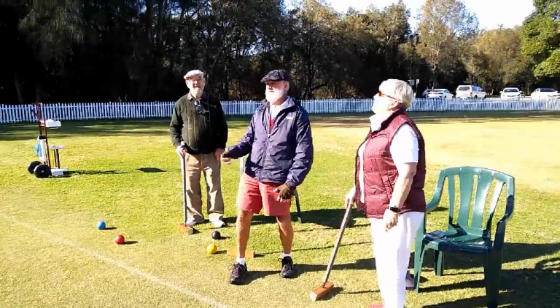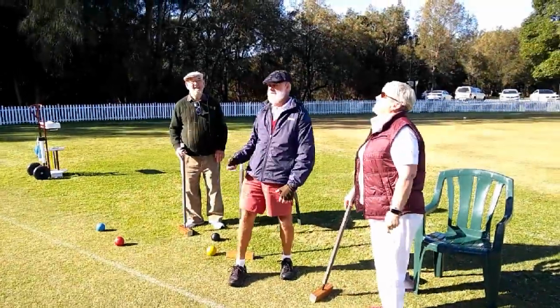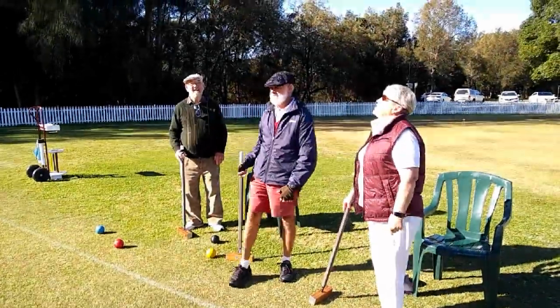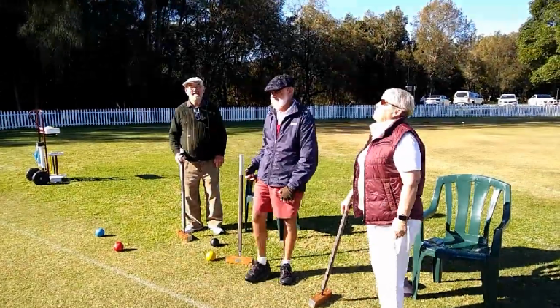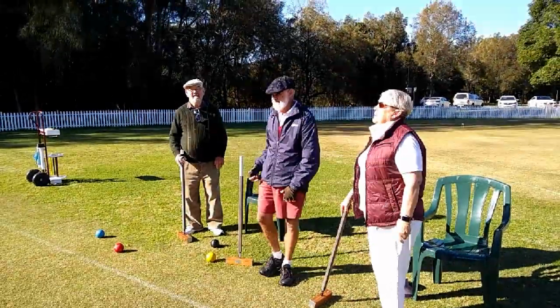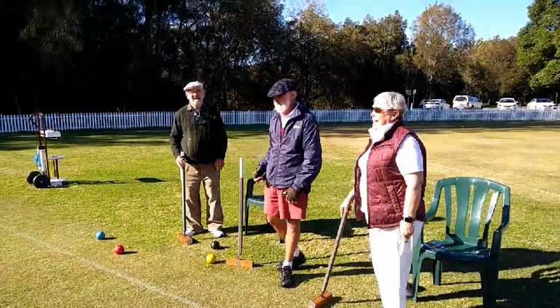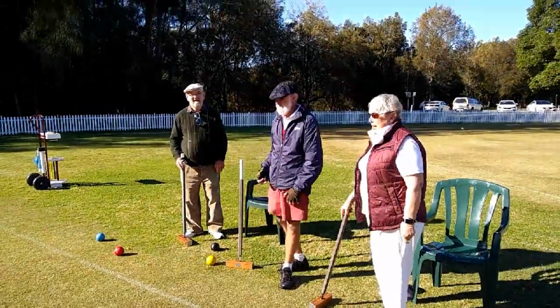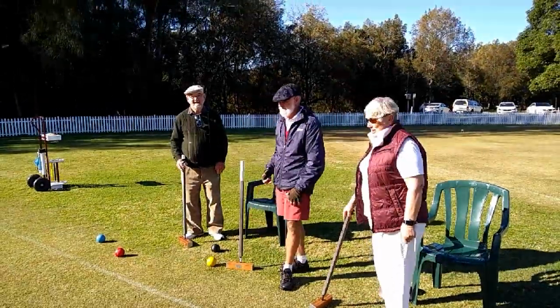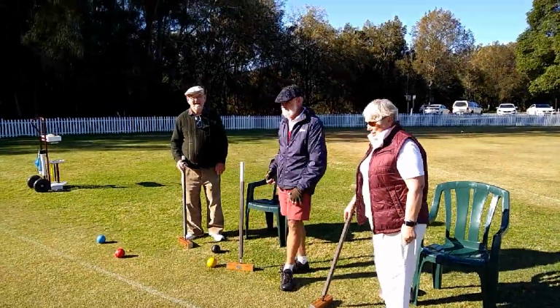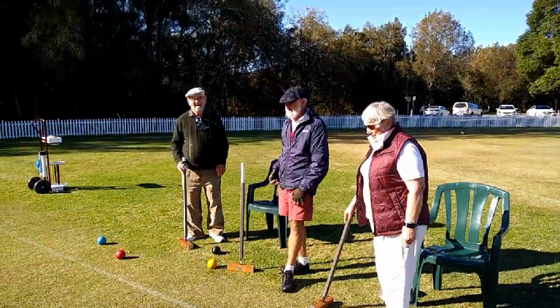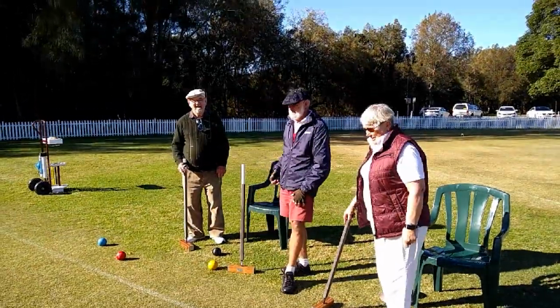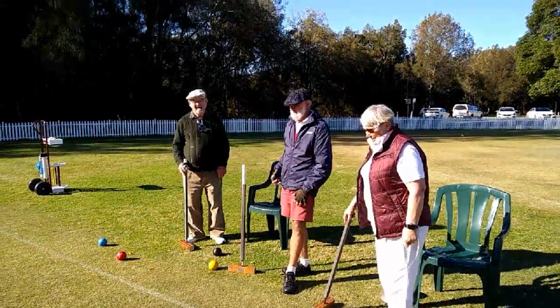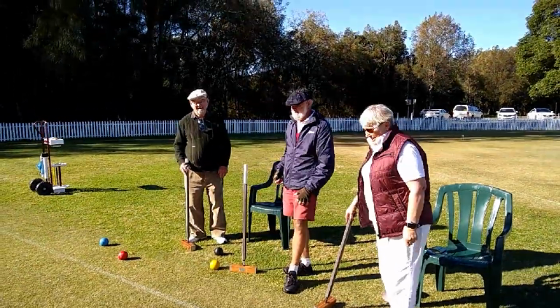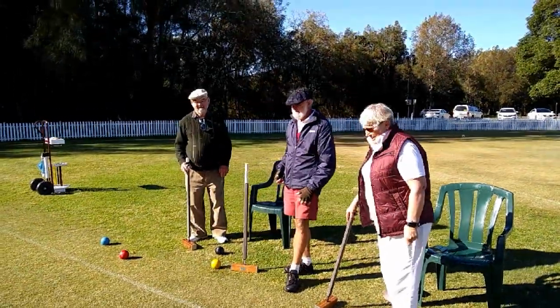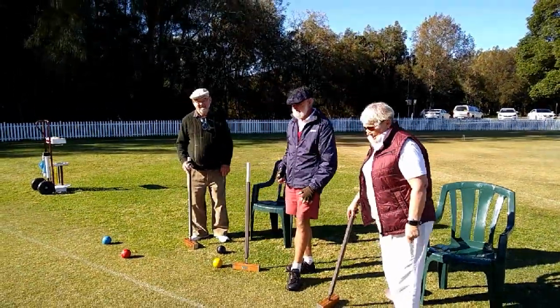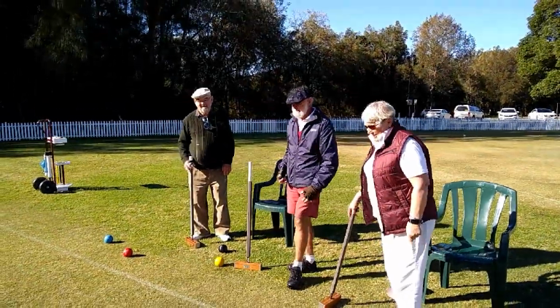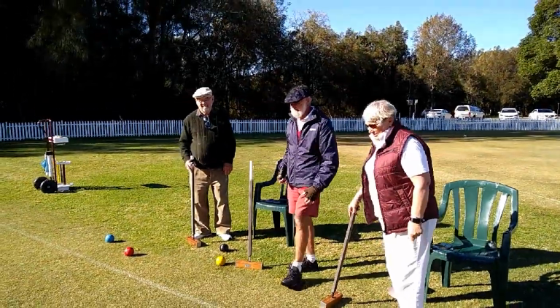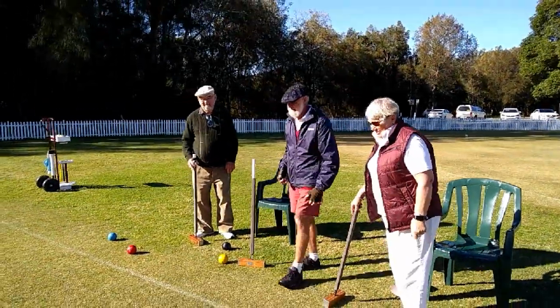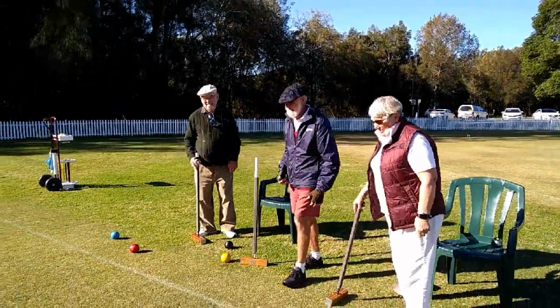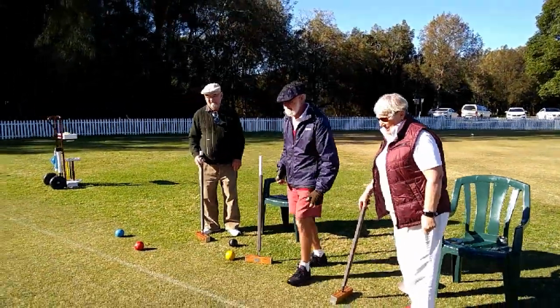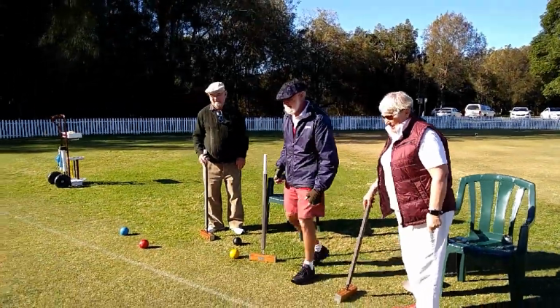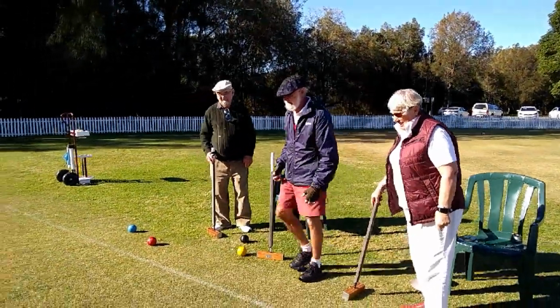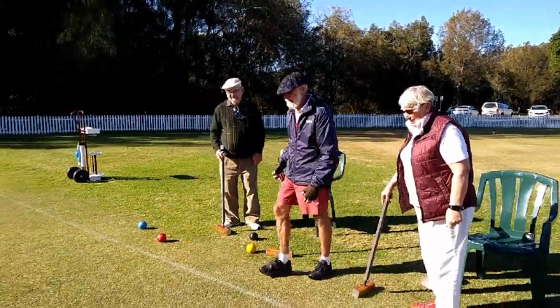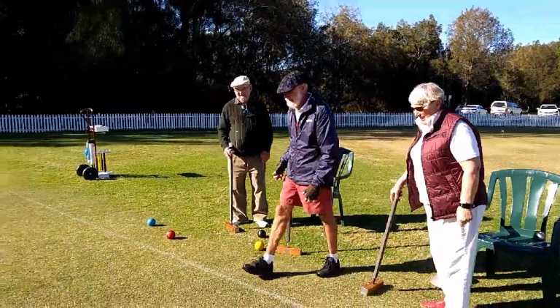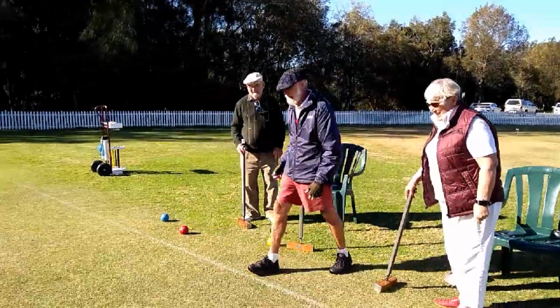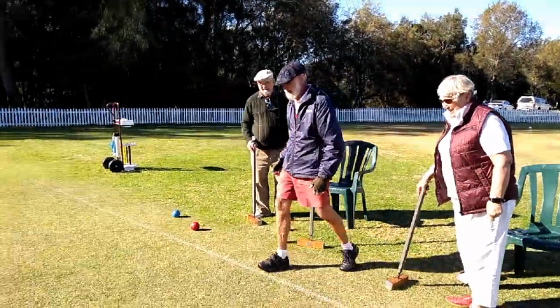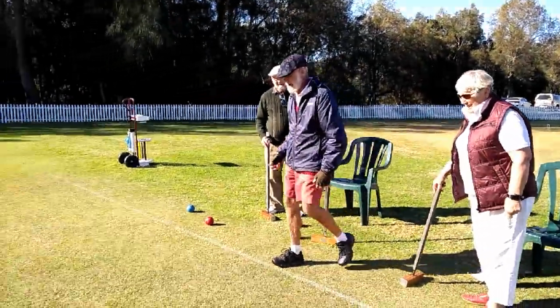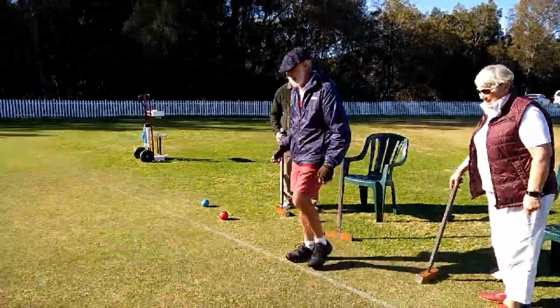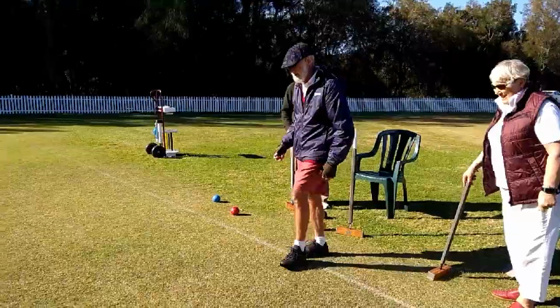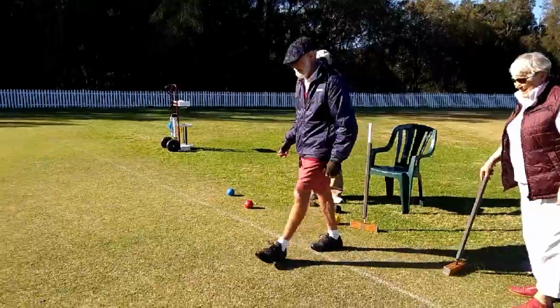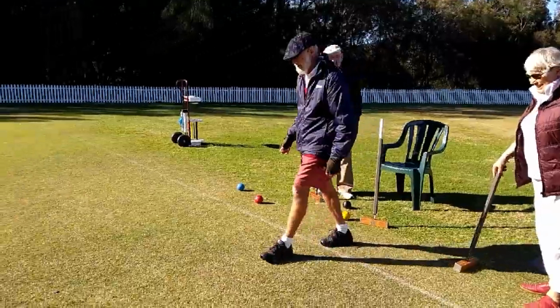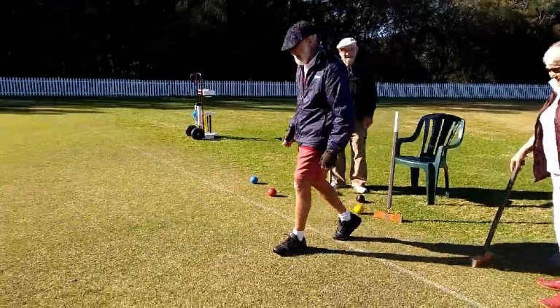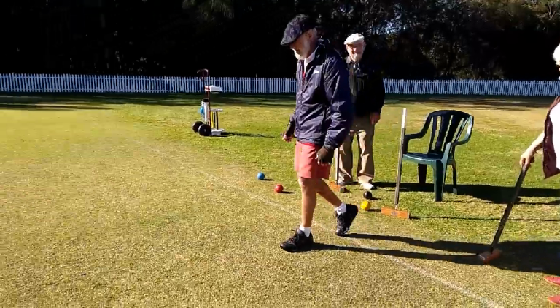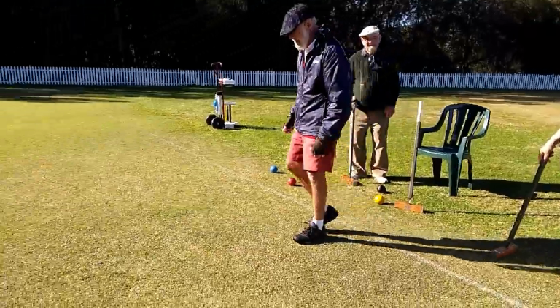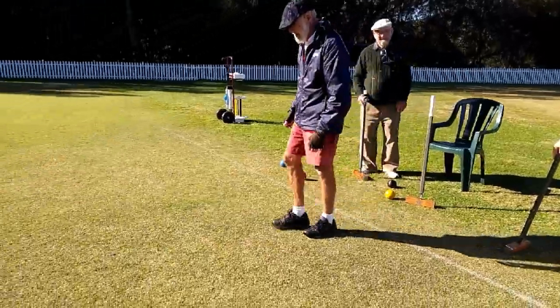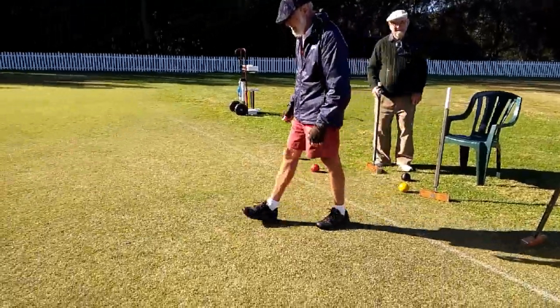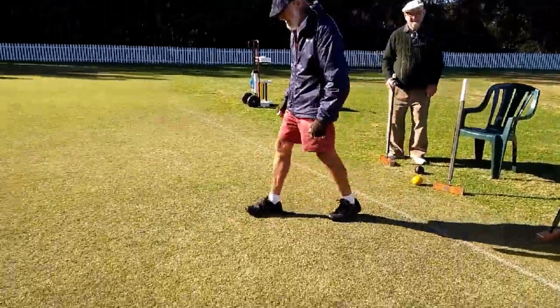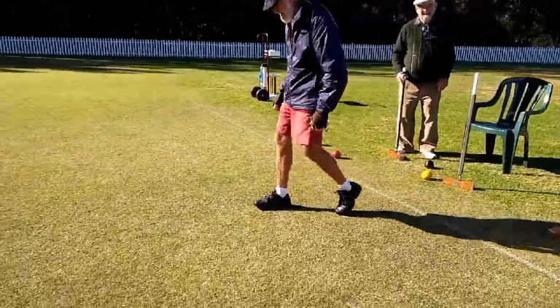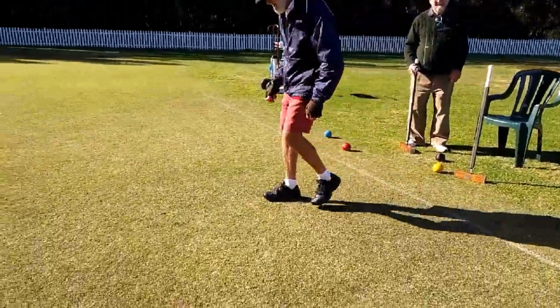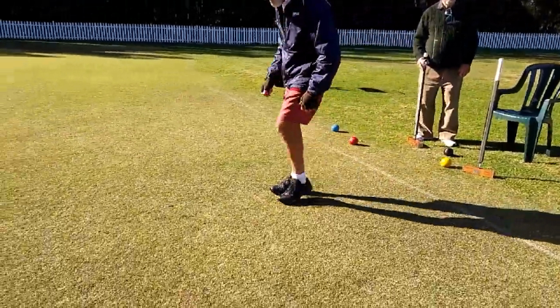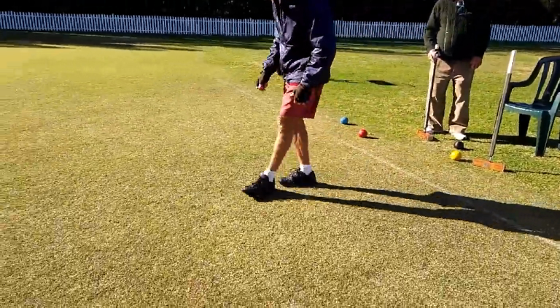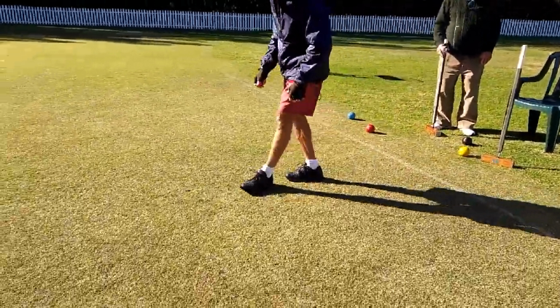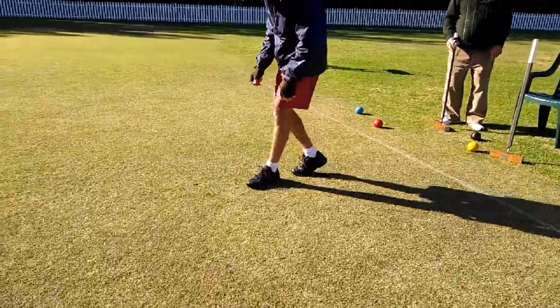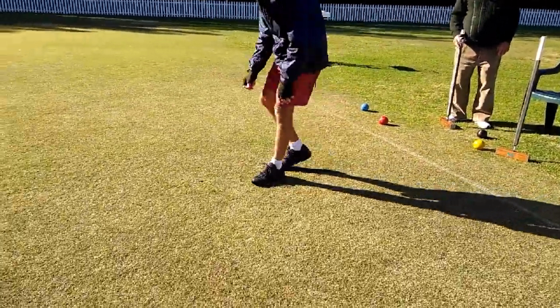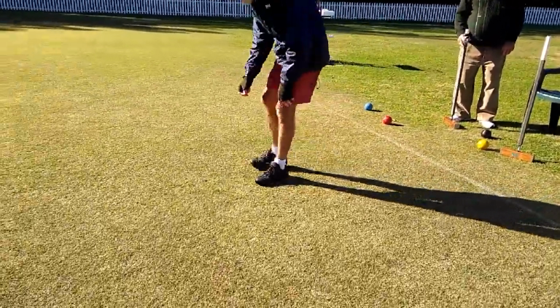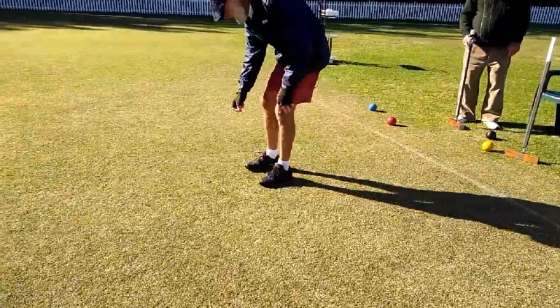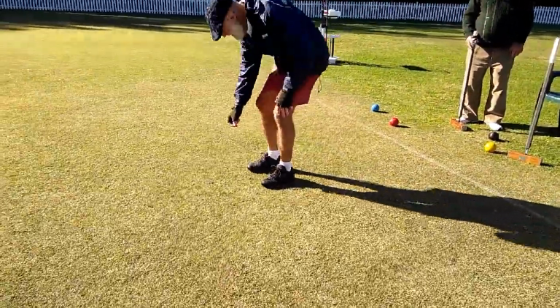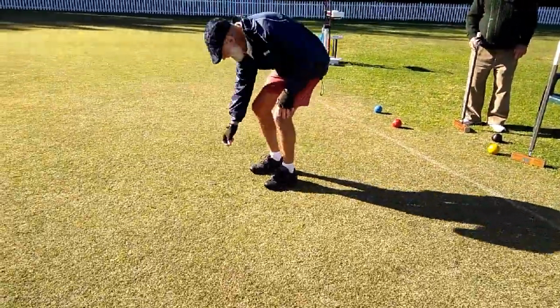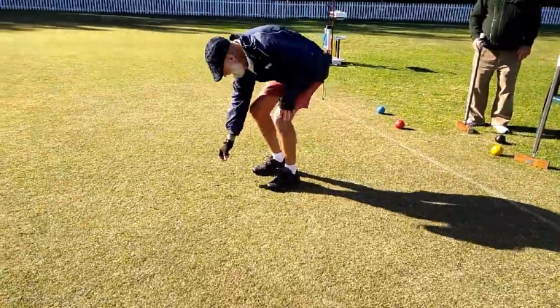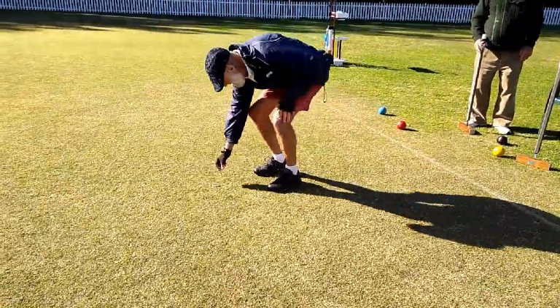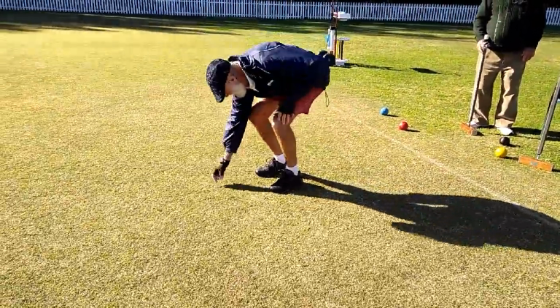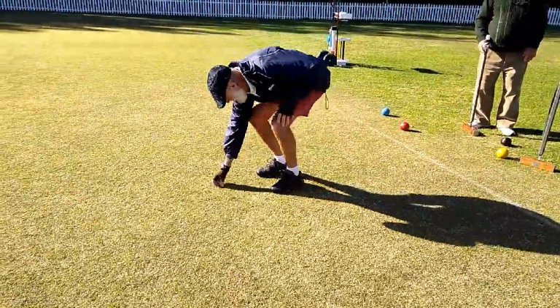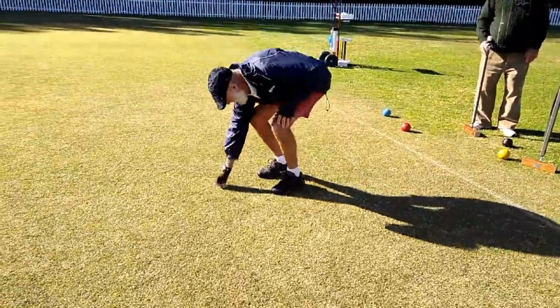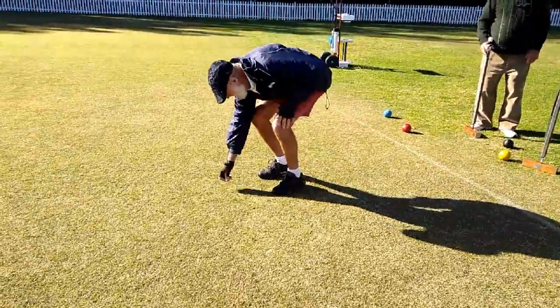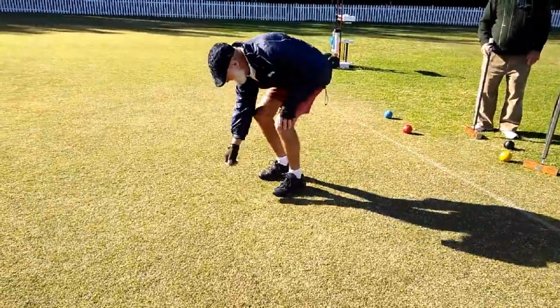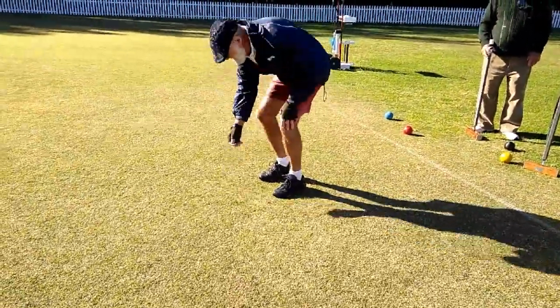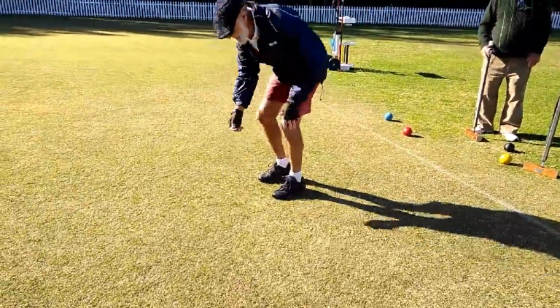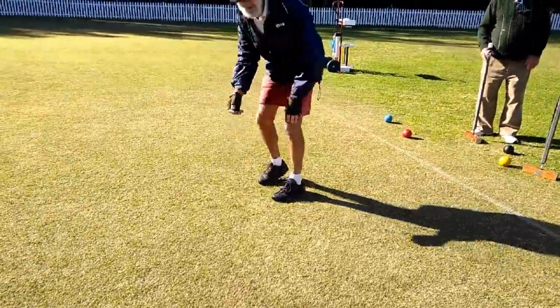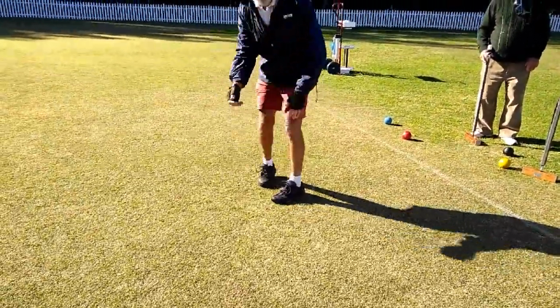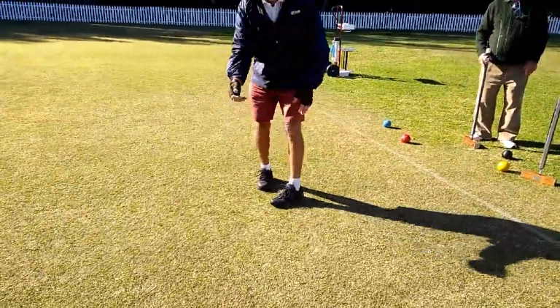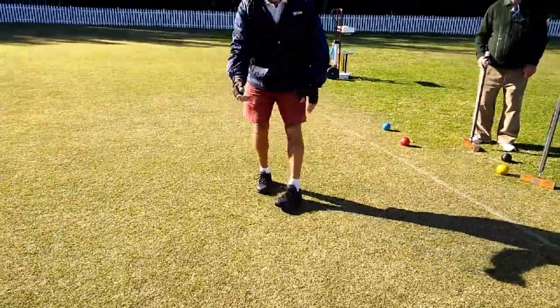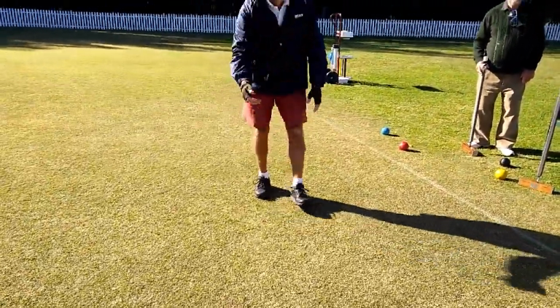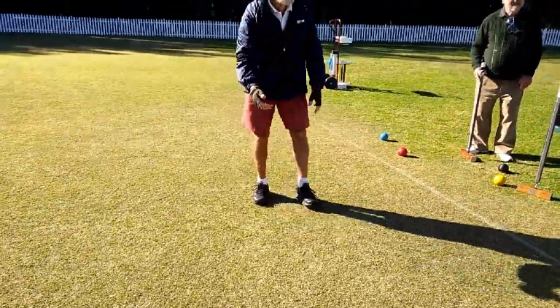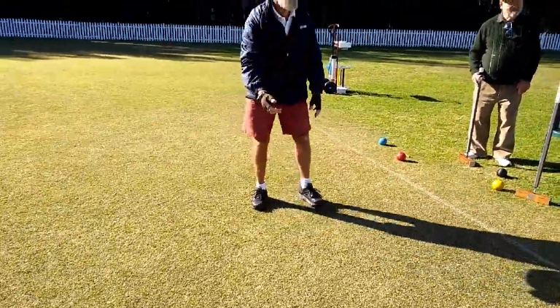So let's see ricochet croquet in action. There are two teams with one or two players per team.